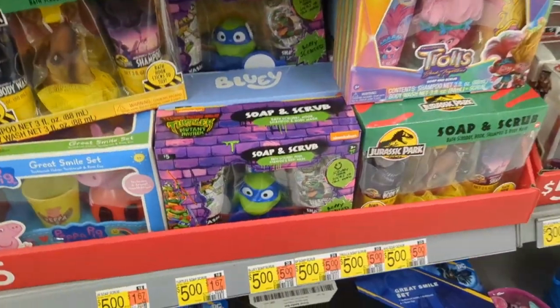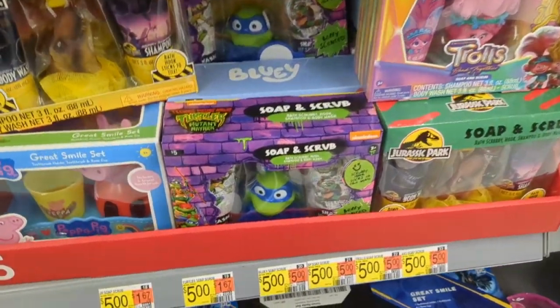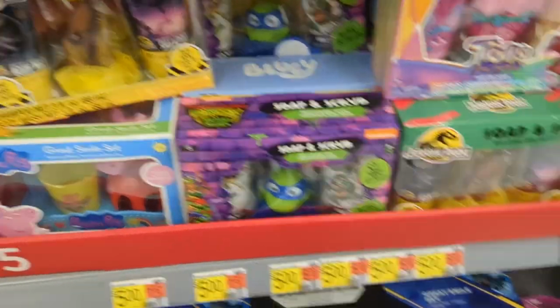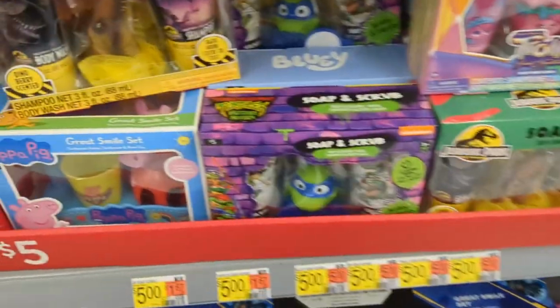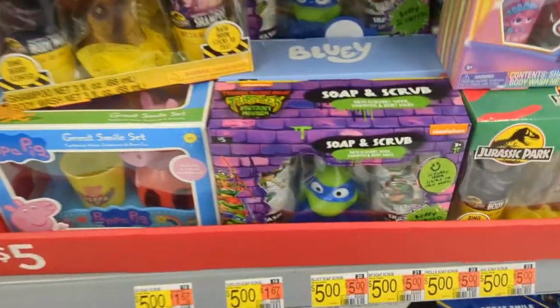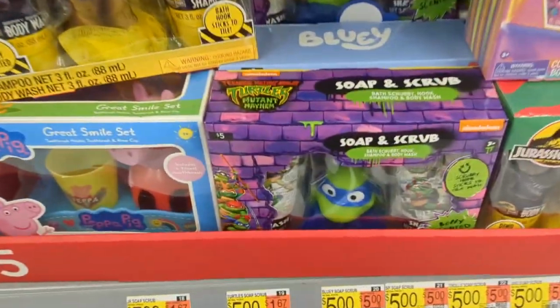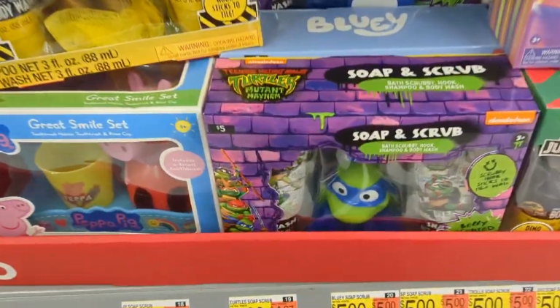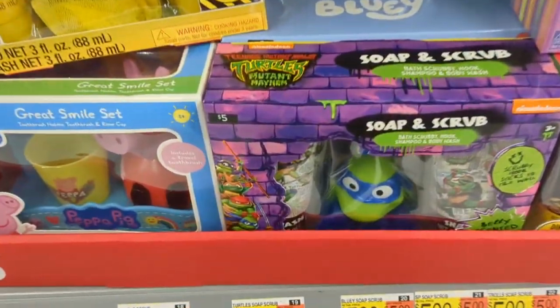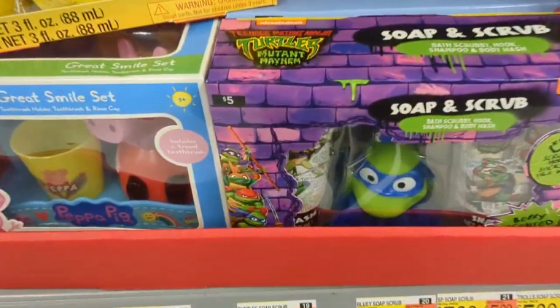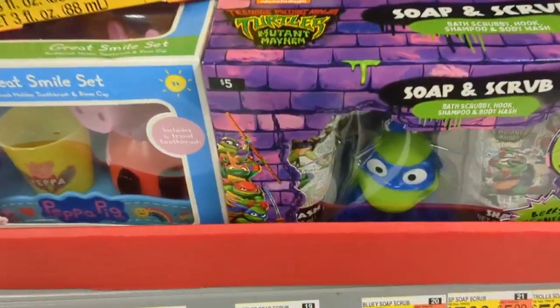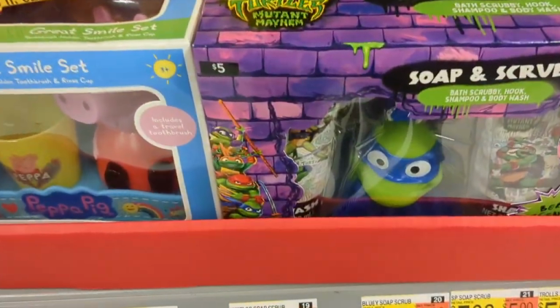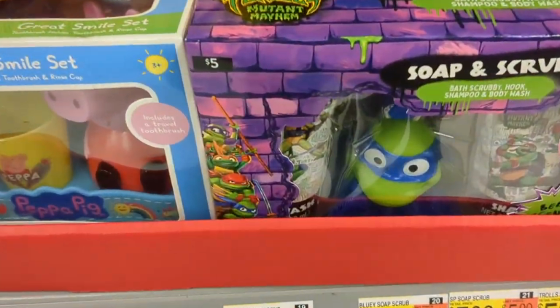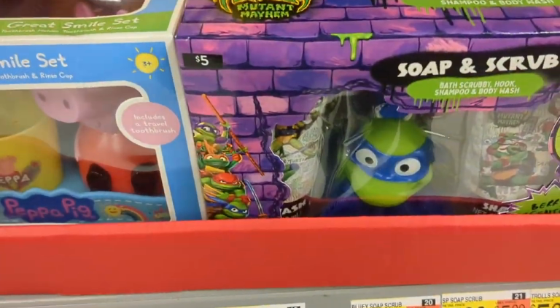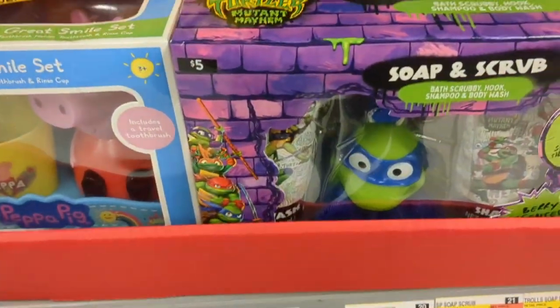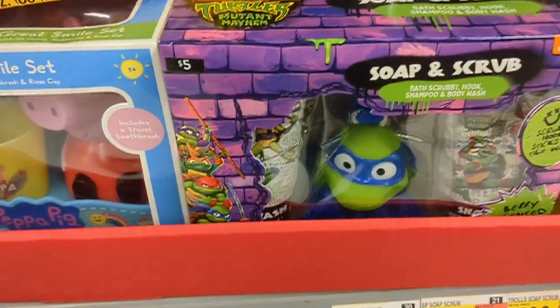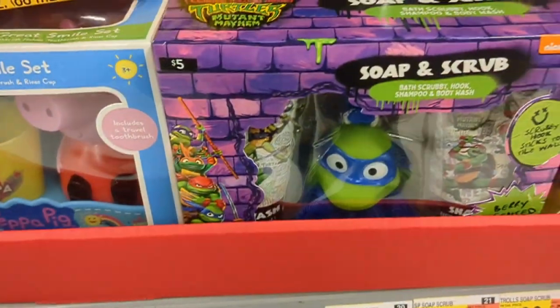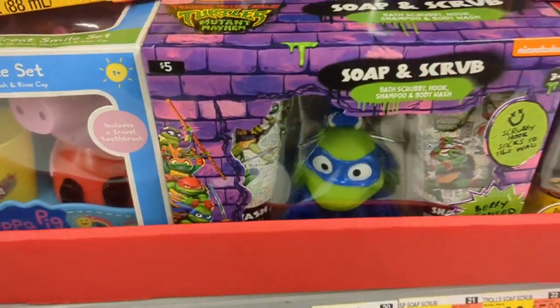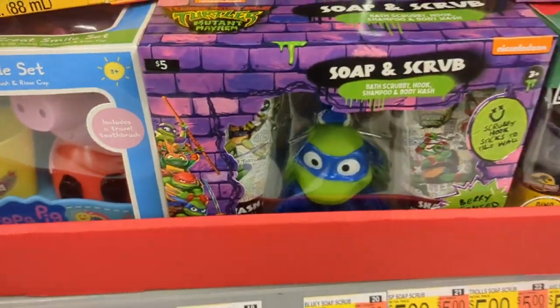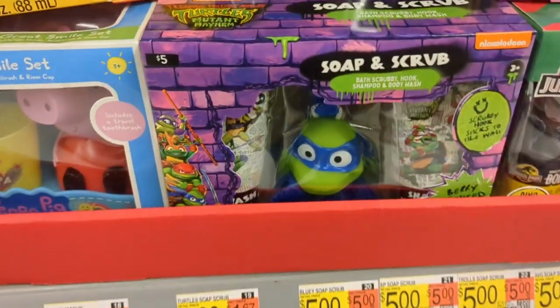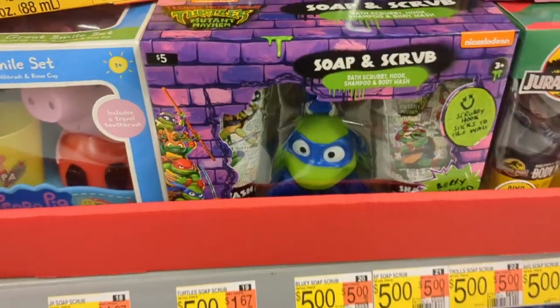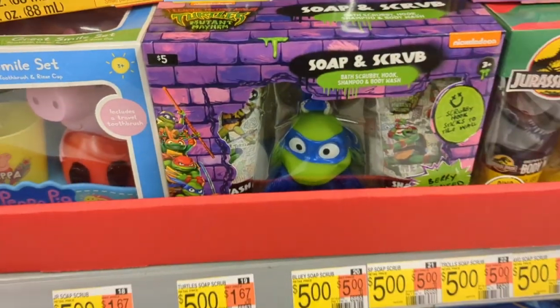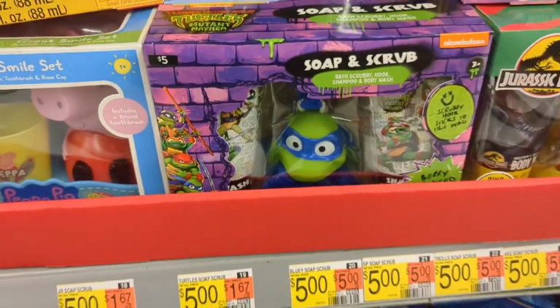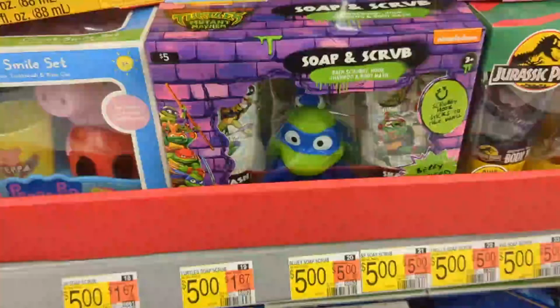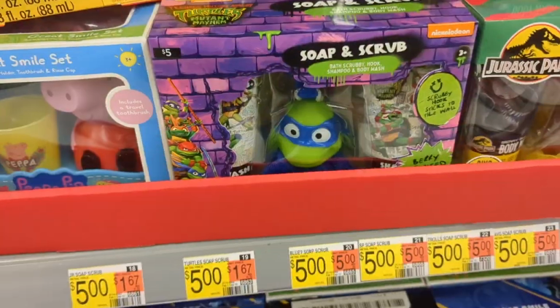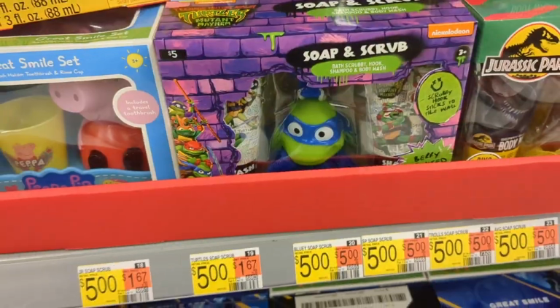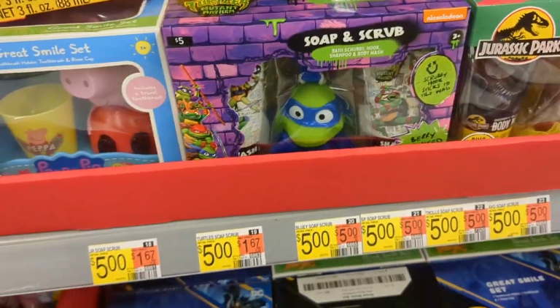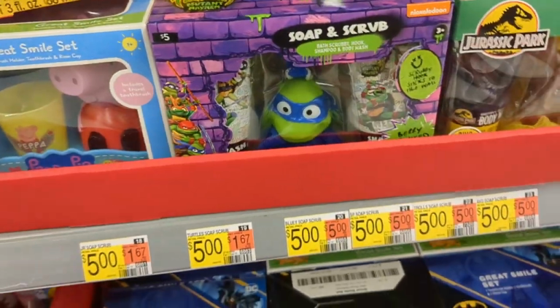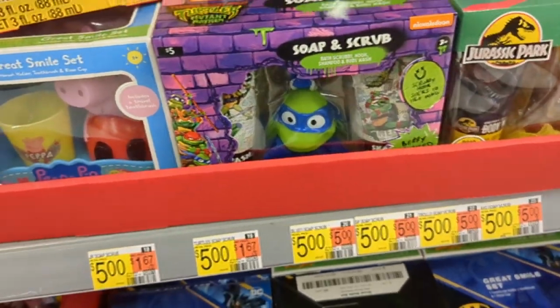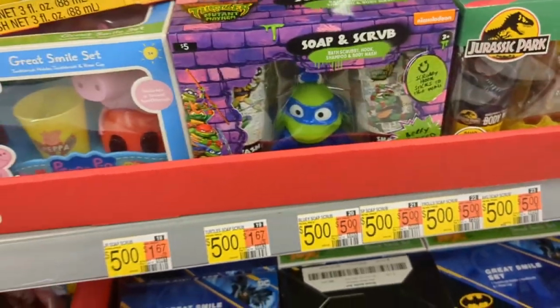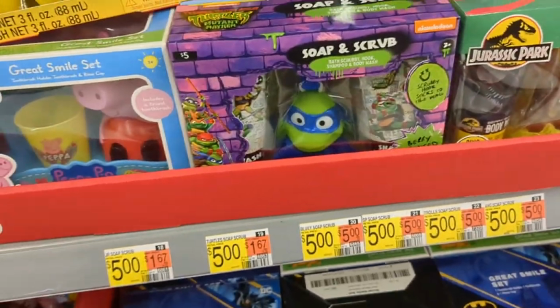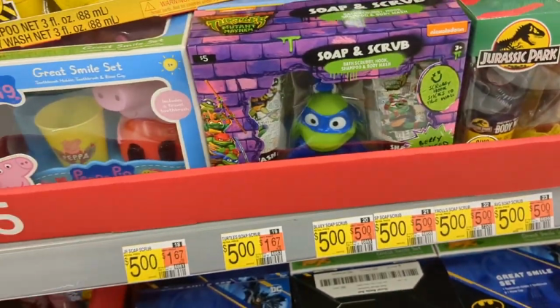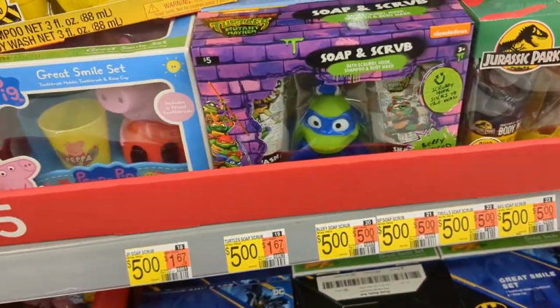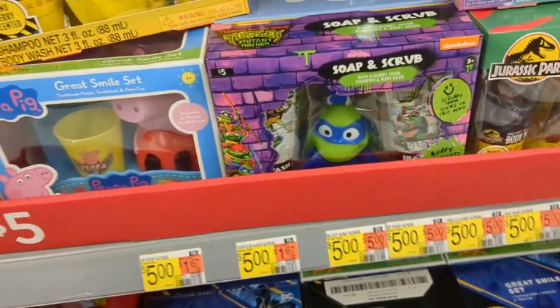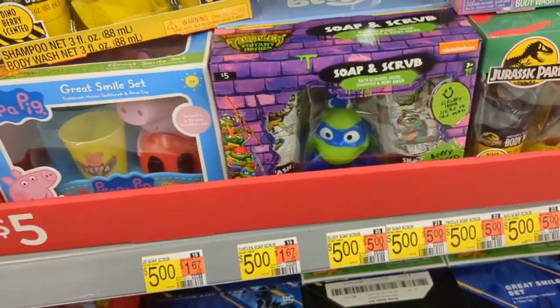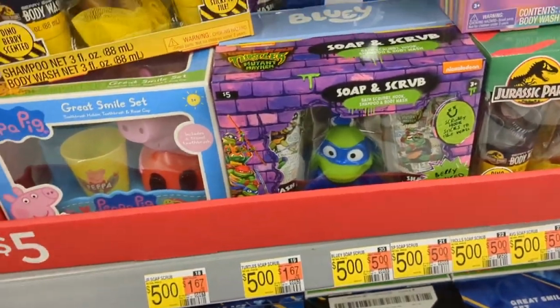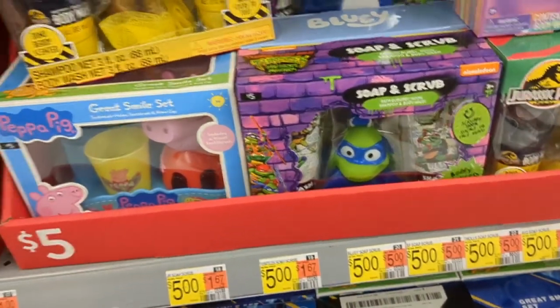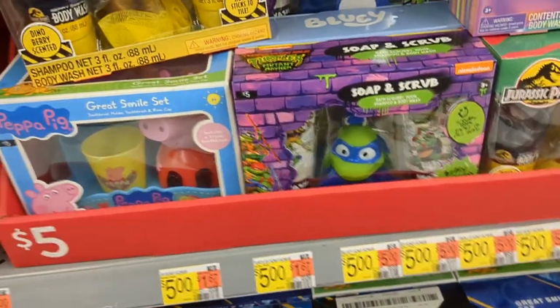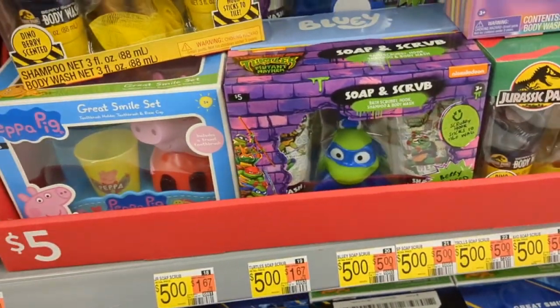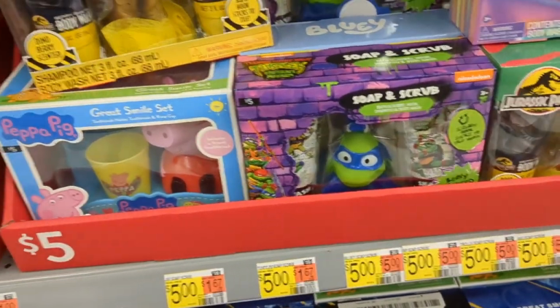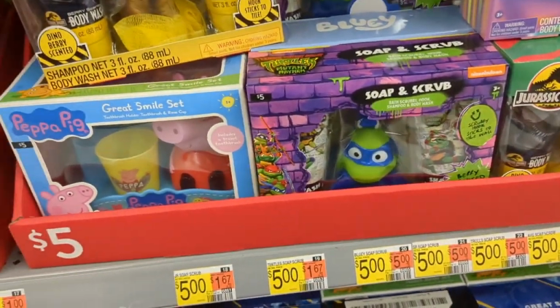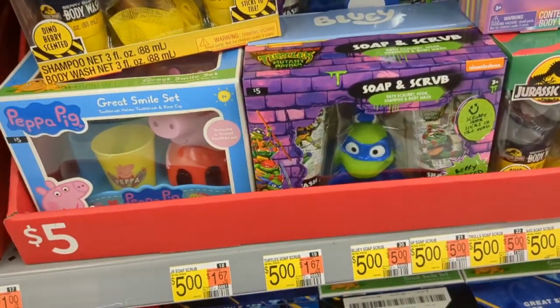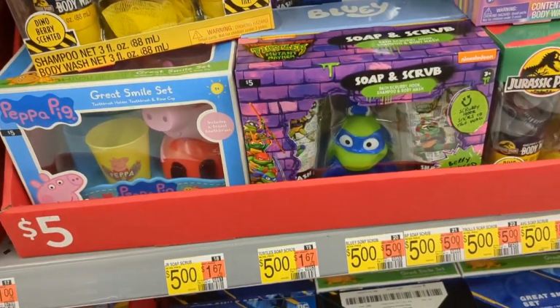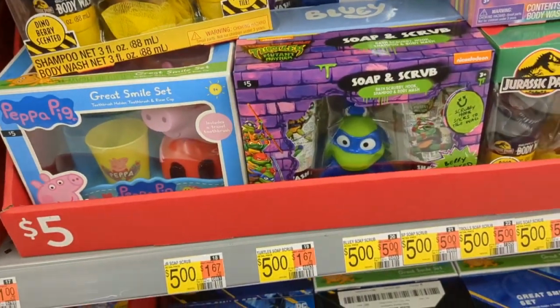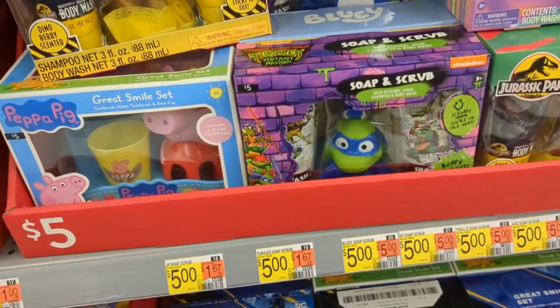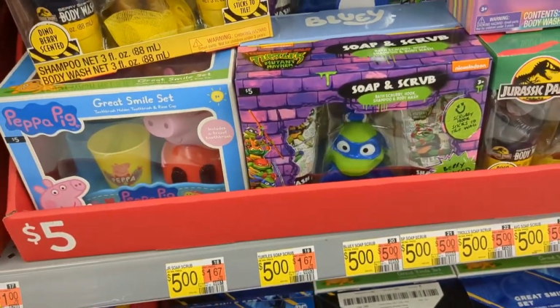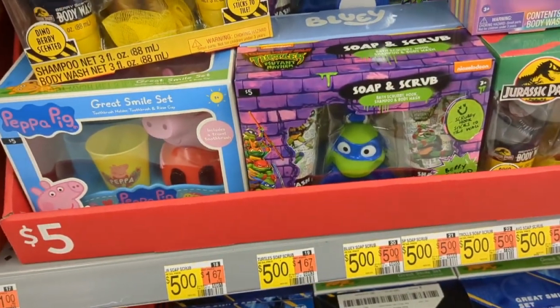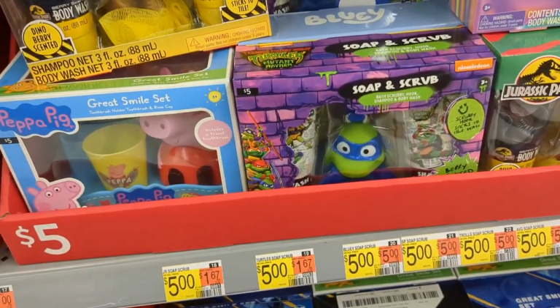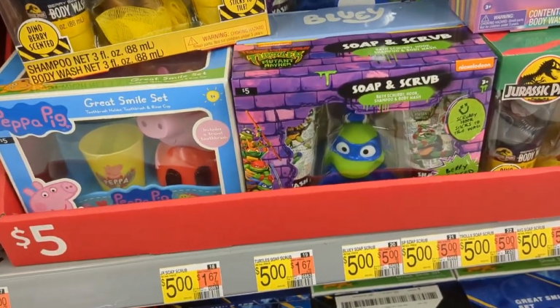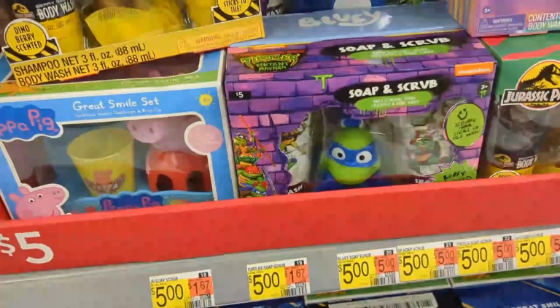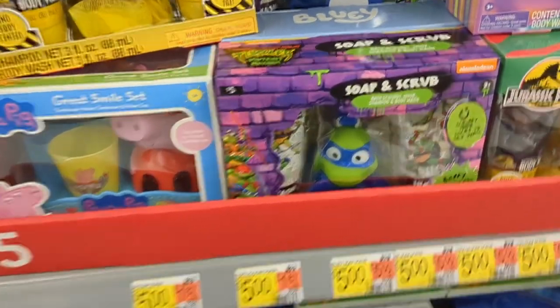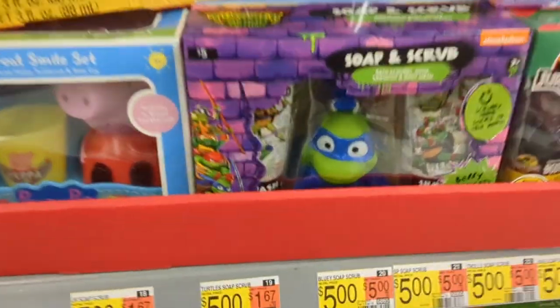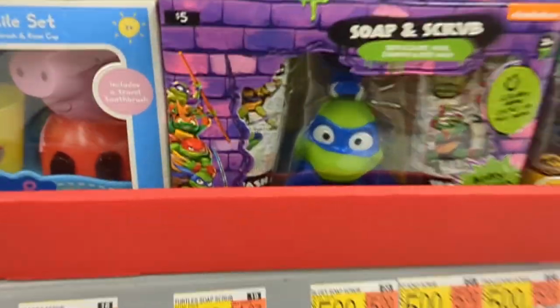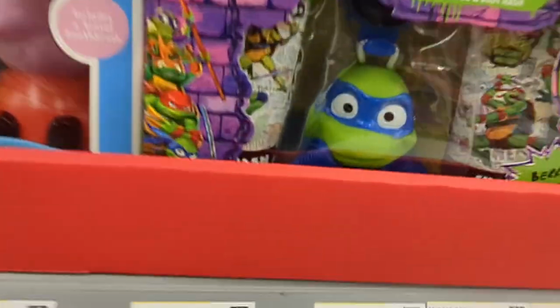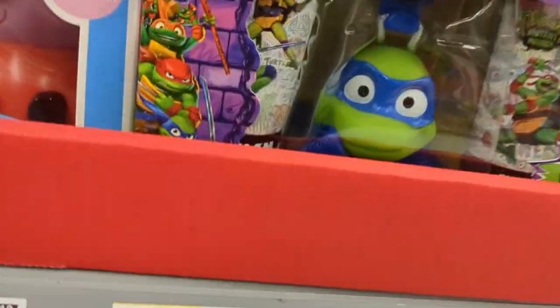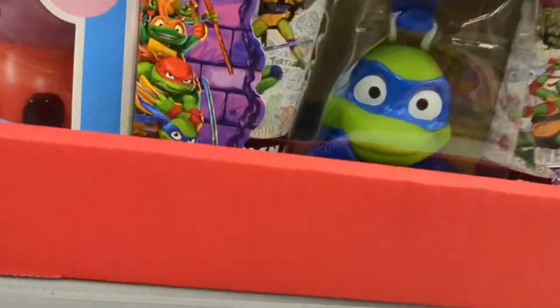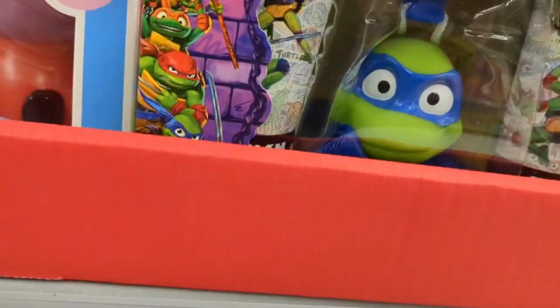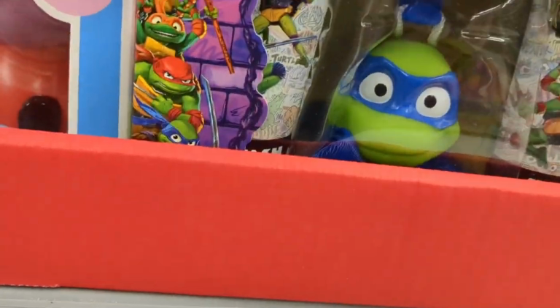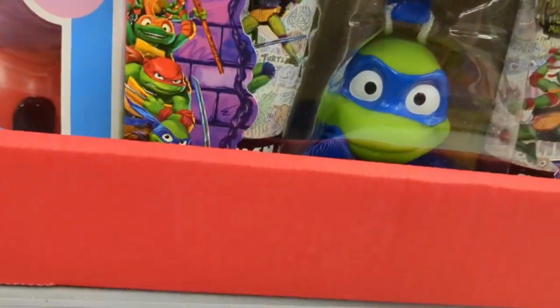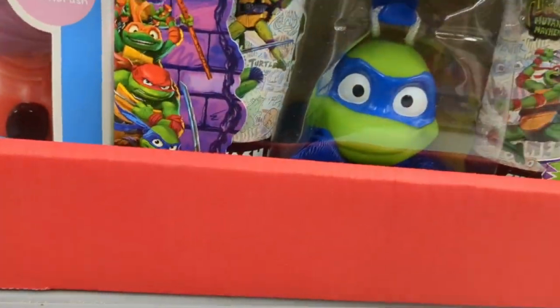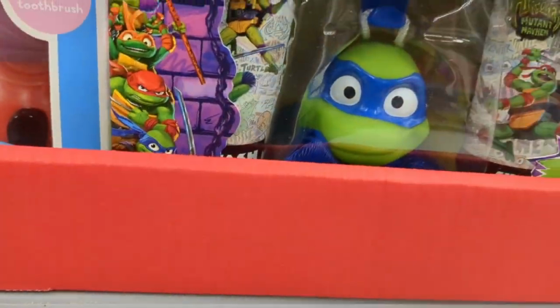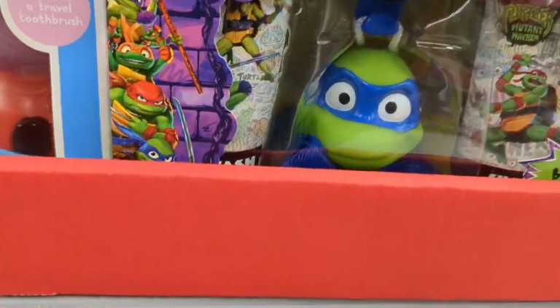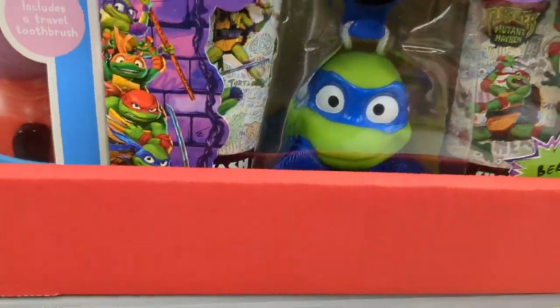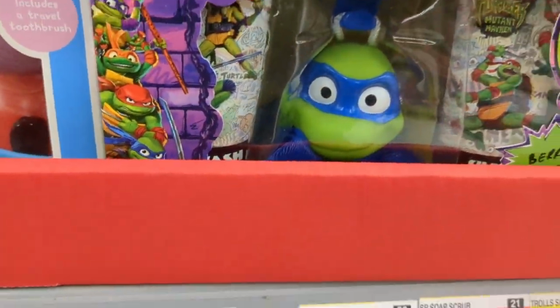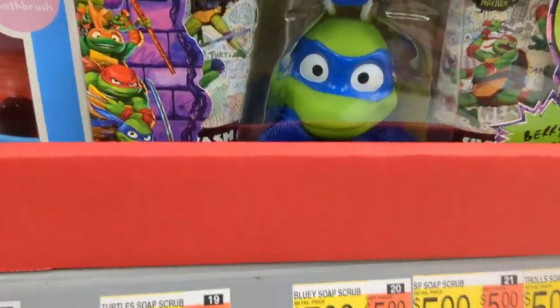They do still have these soap and scrub Mutant Mayhem little wash-your-body things. I kind of want one still because he's a little silly.